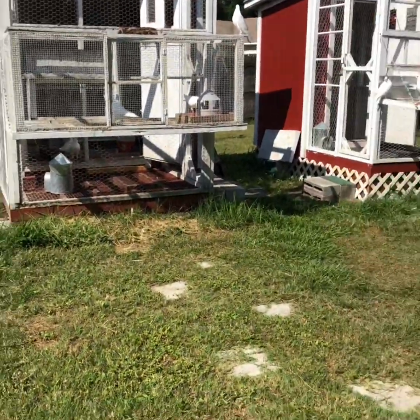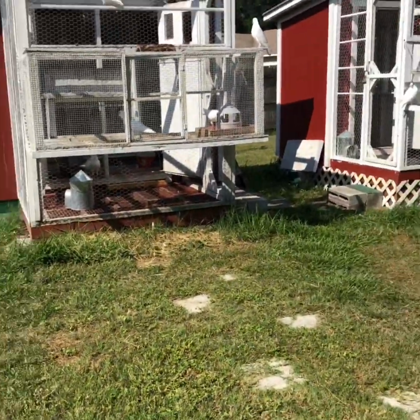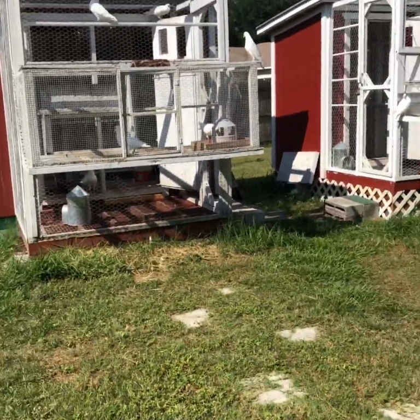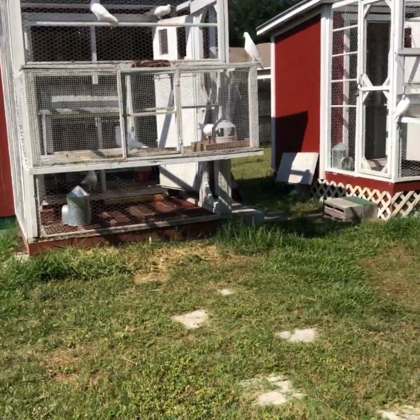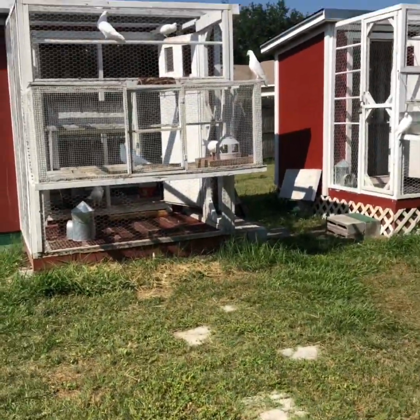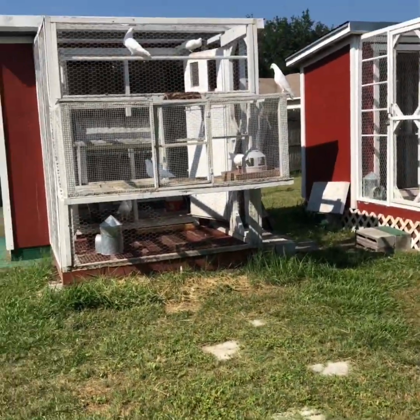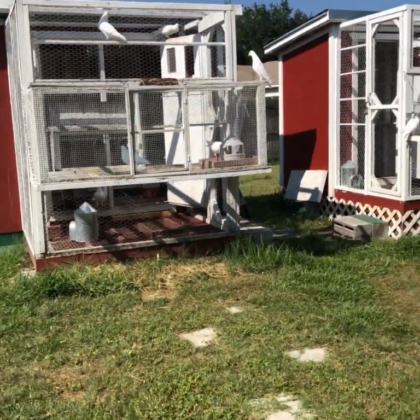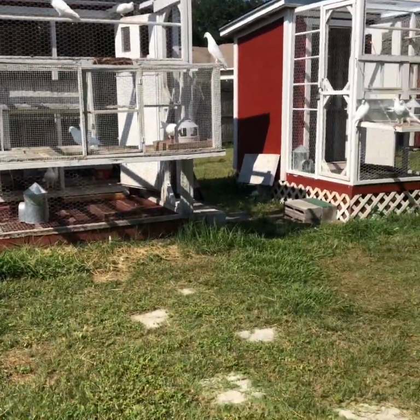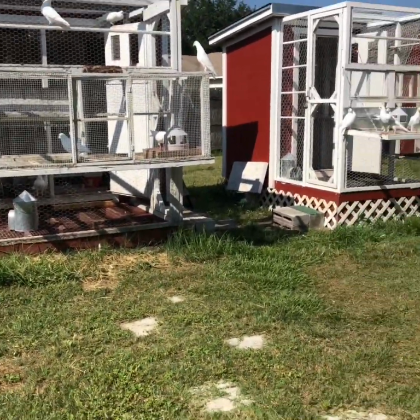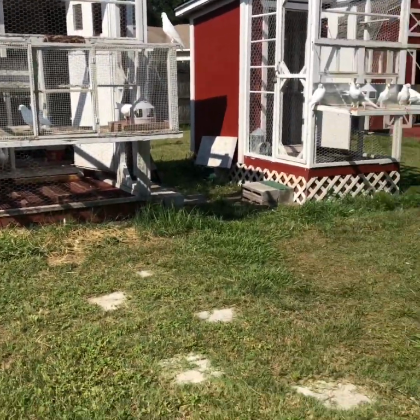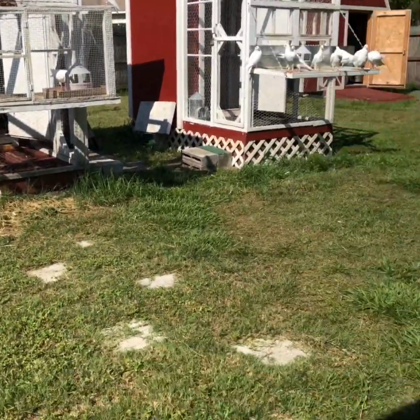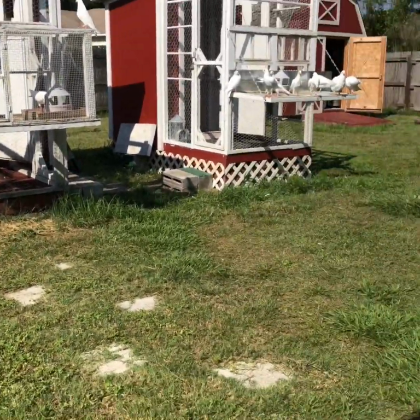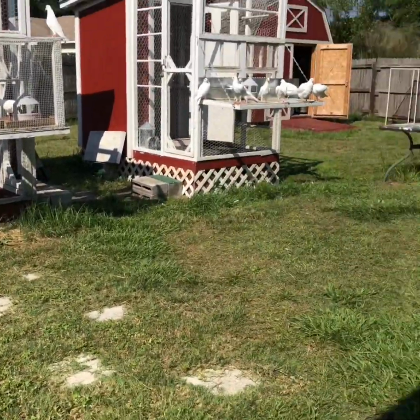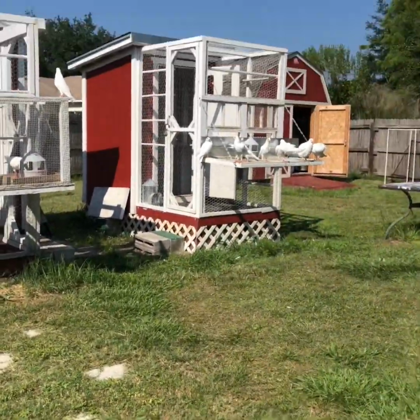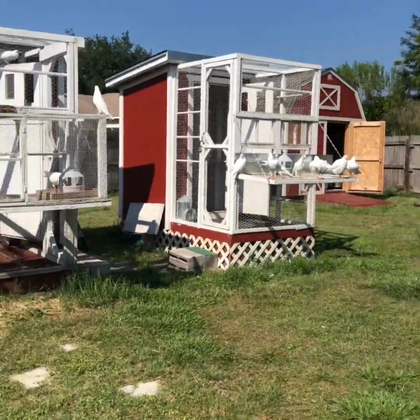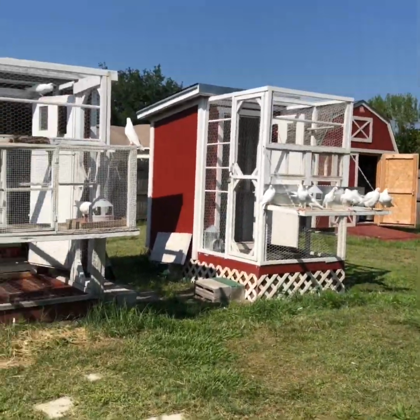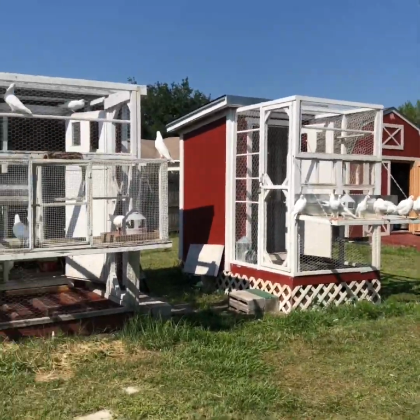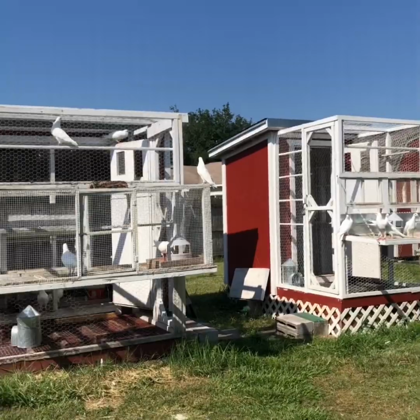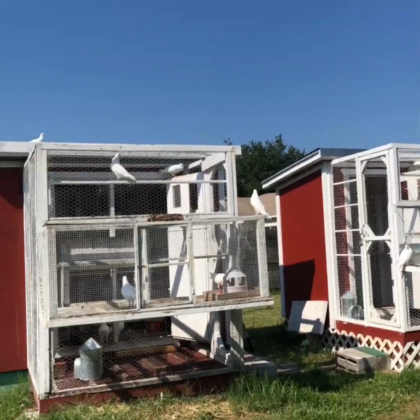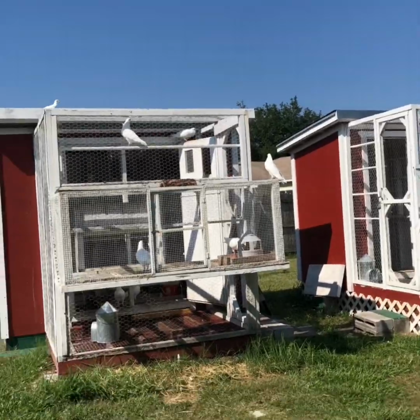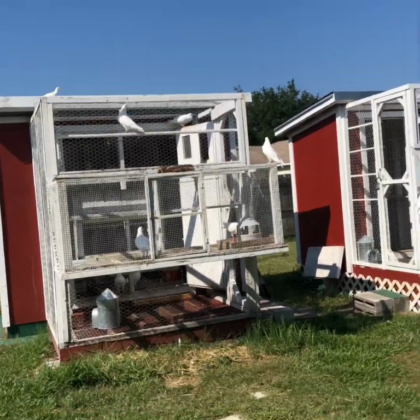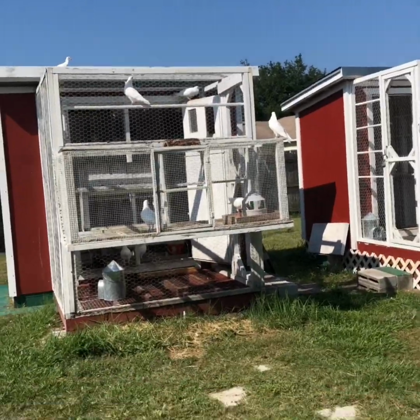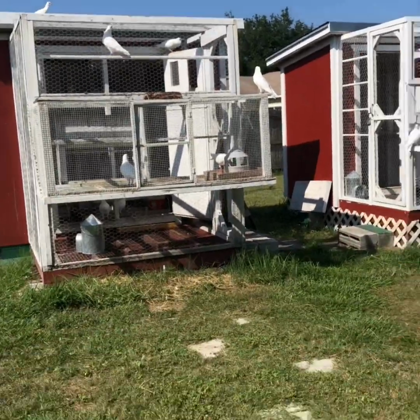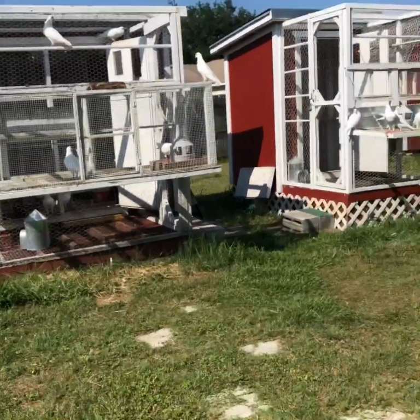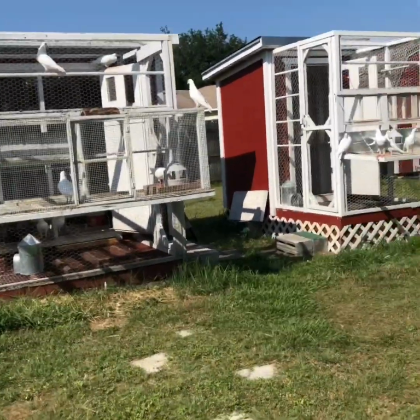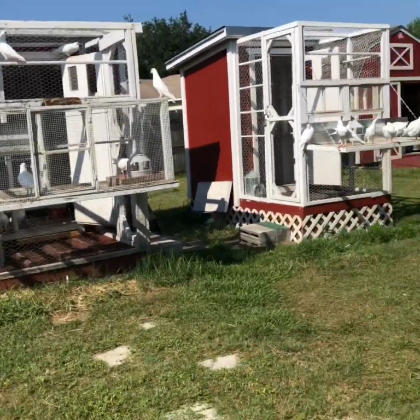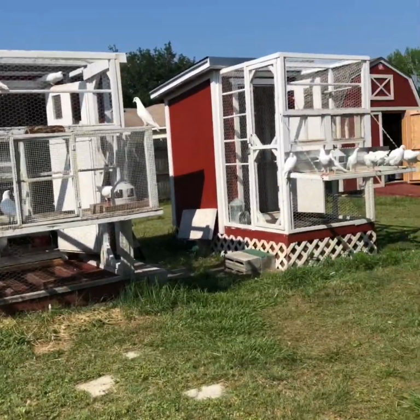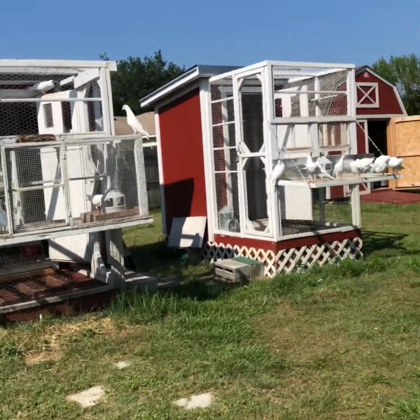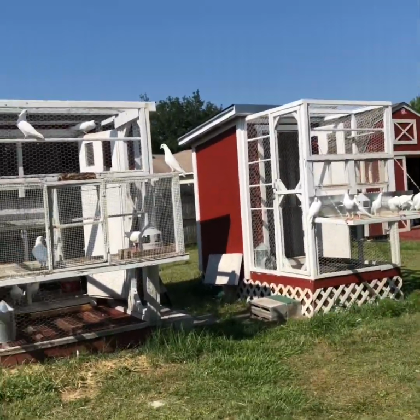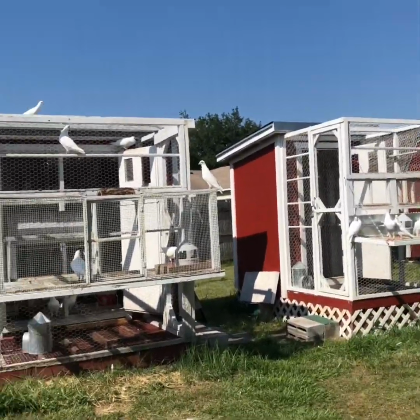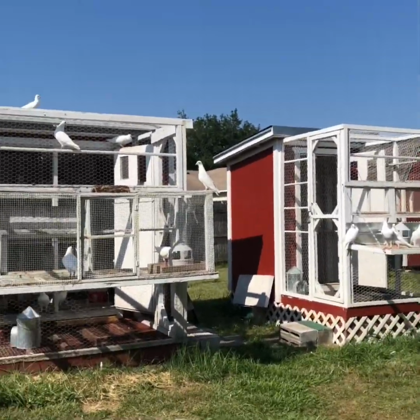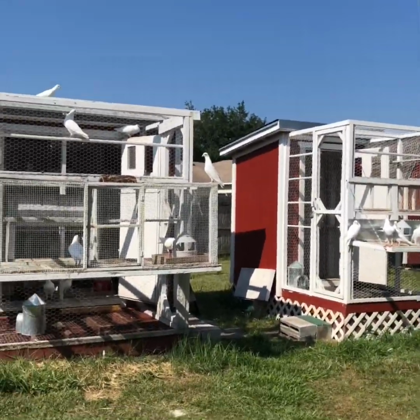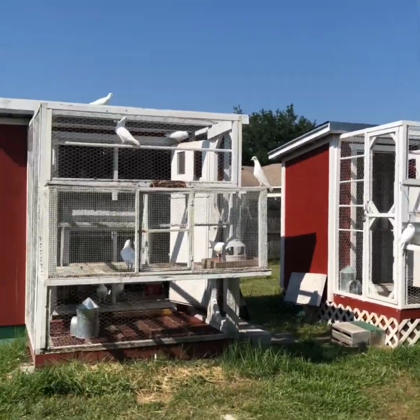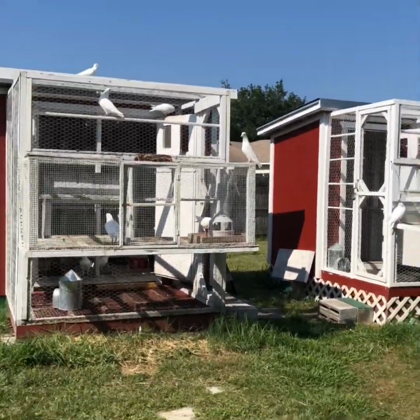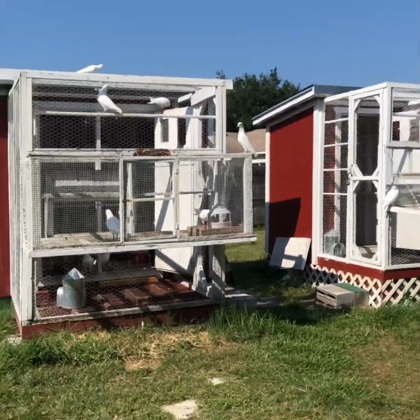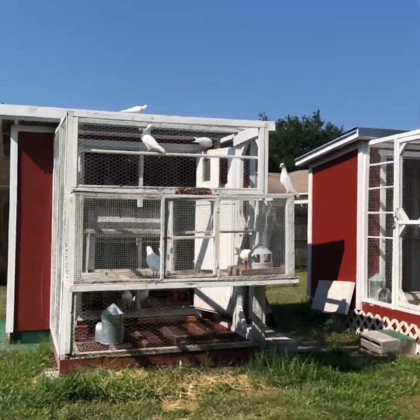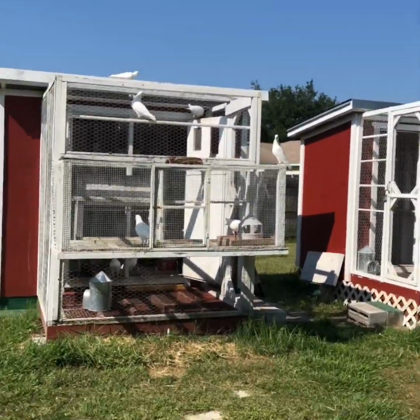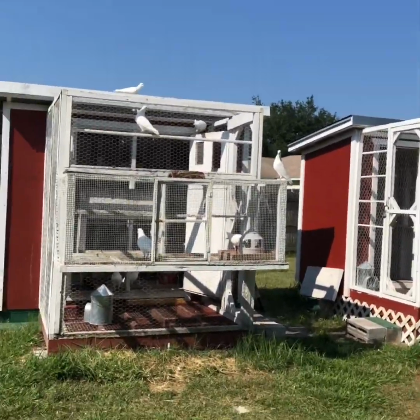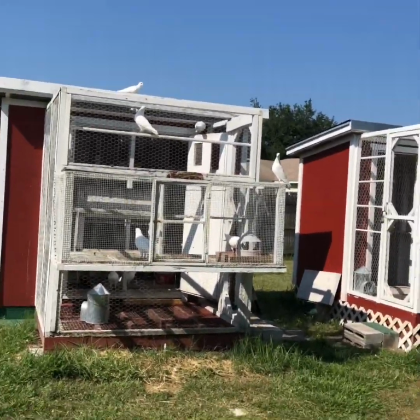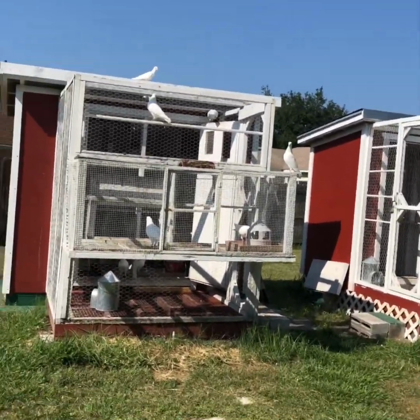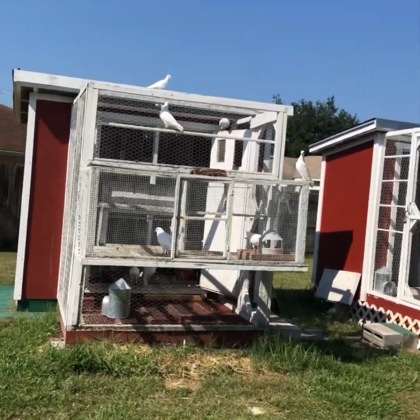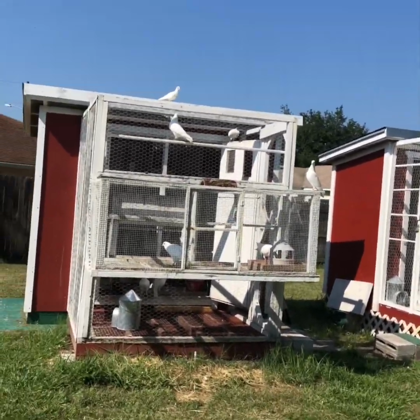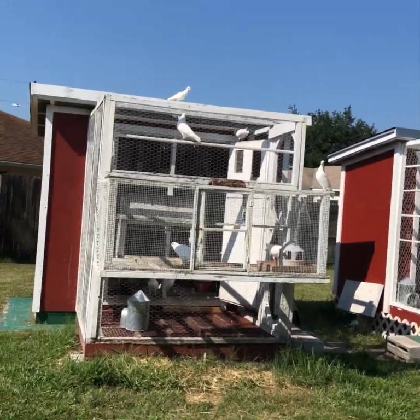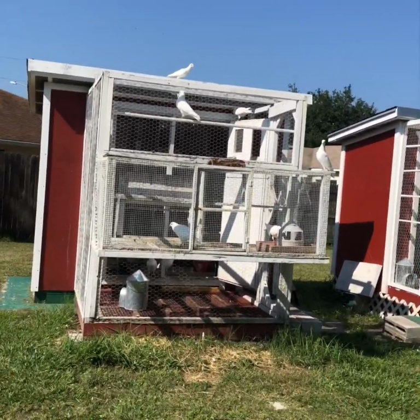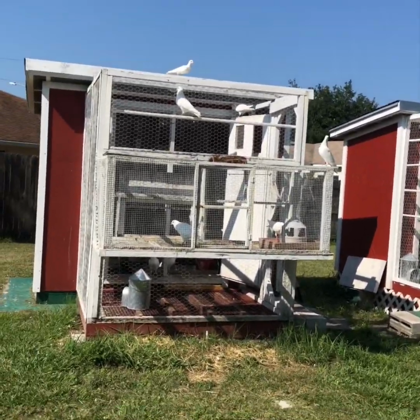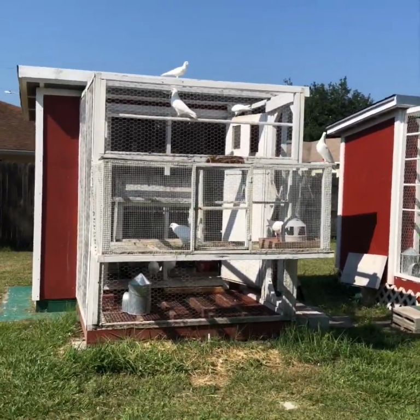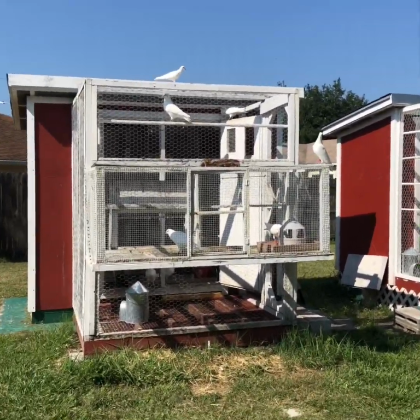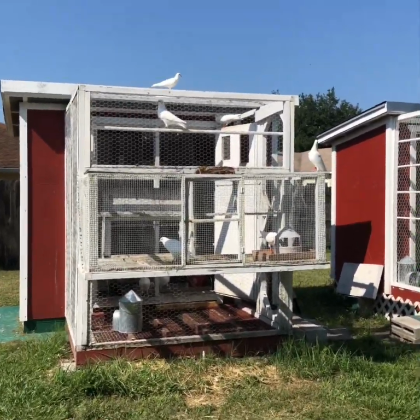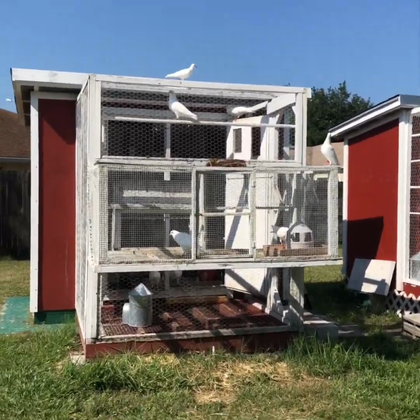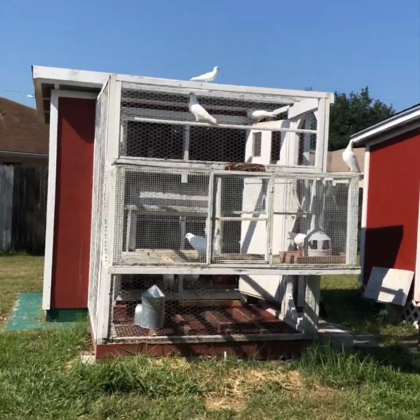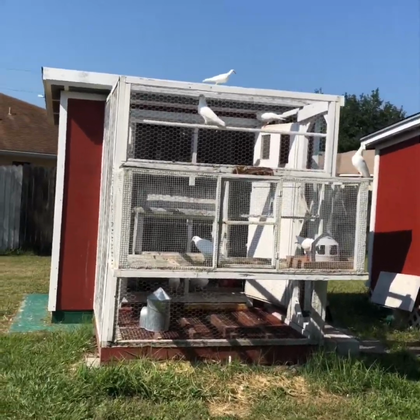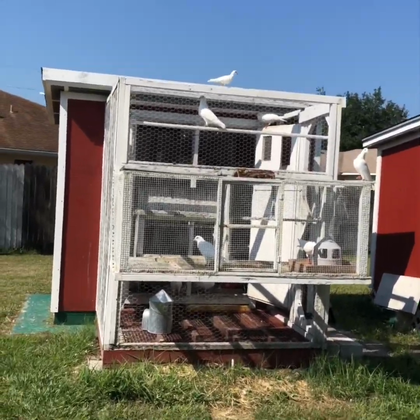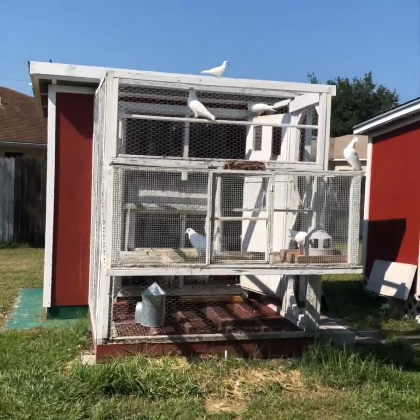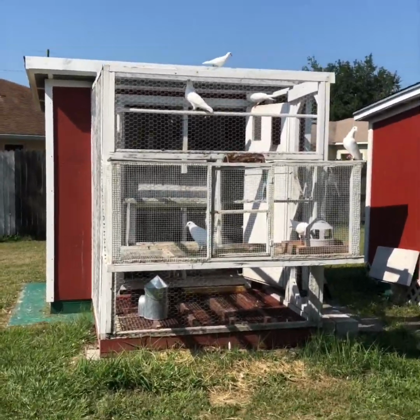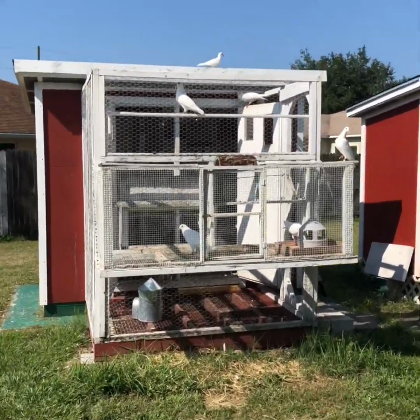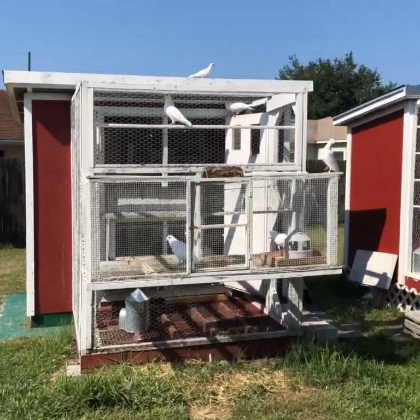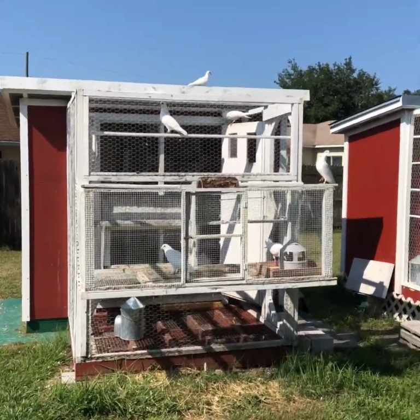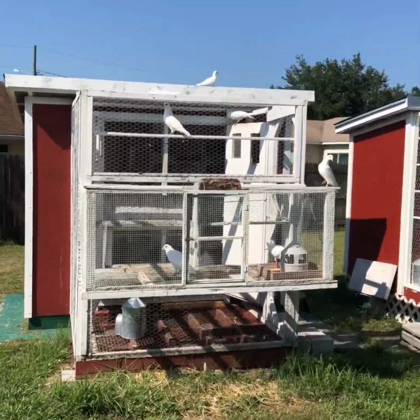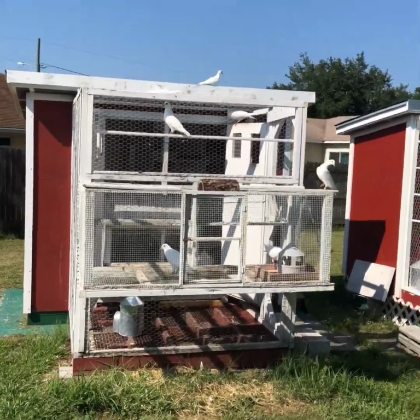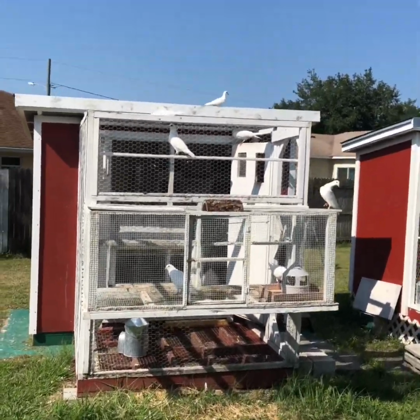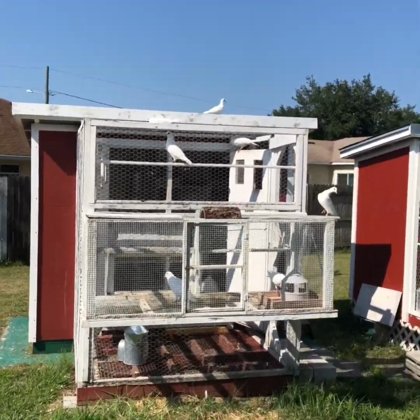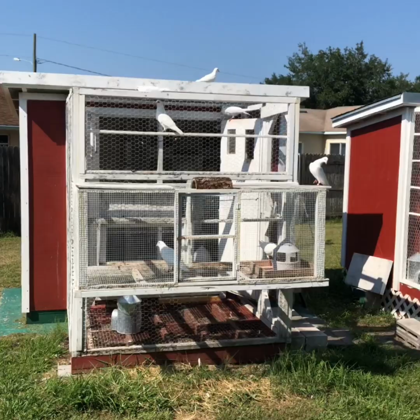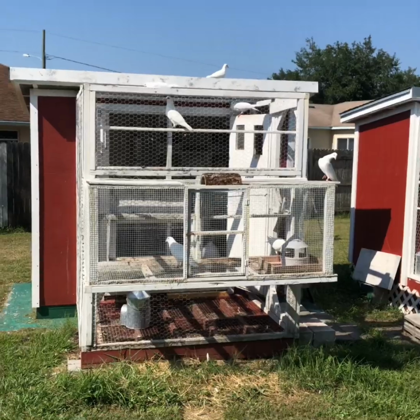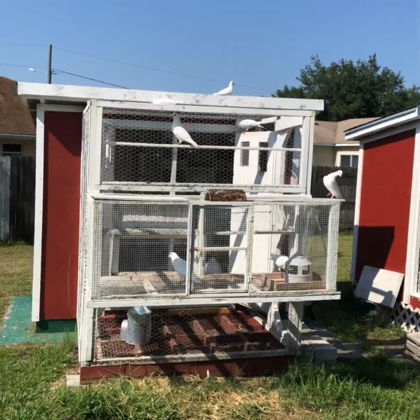Okay, update: we're two hours into training.